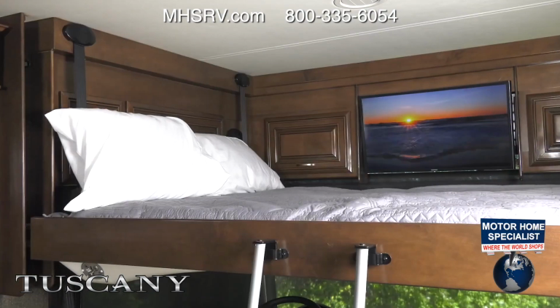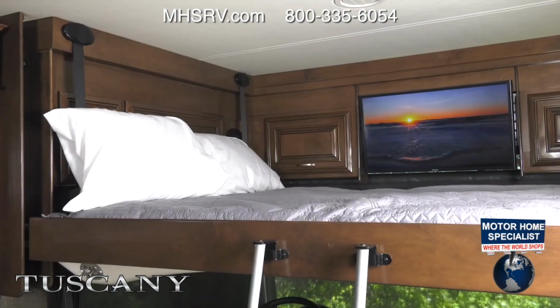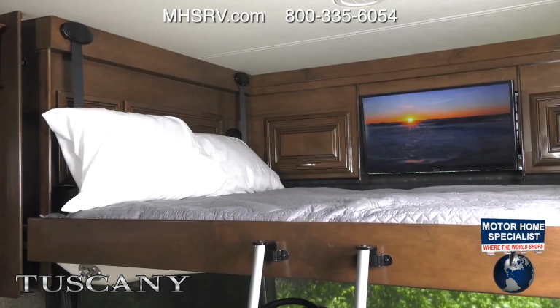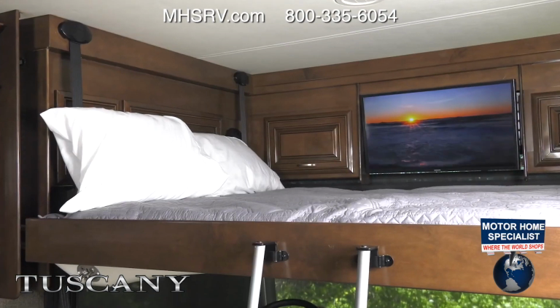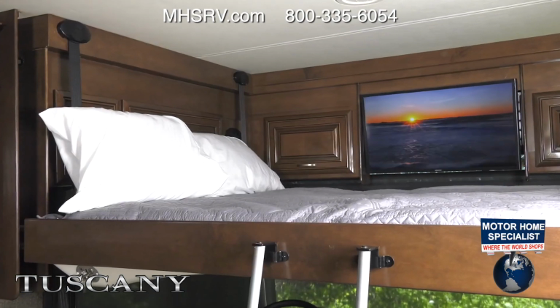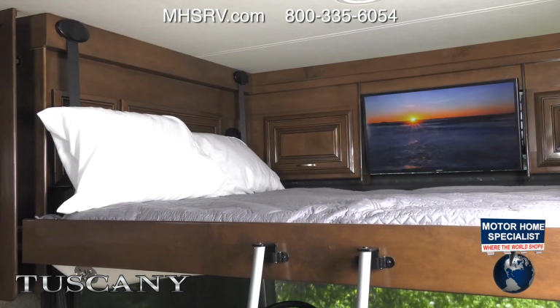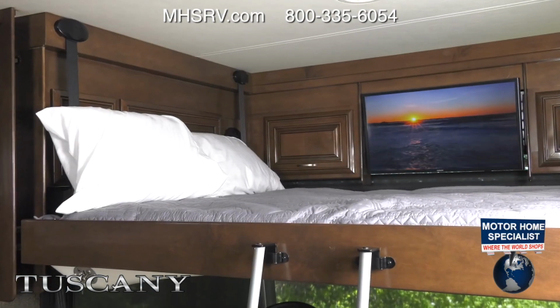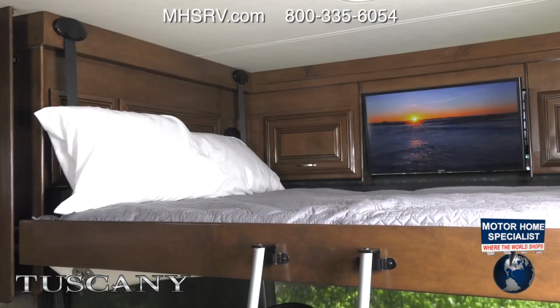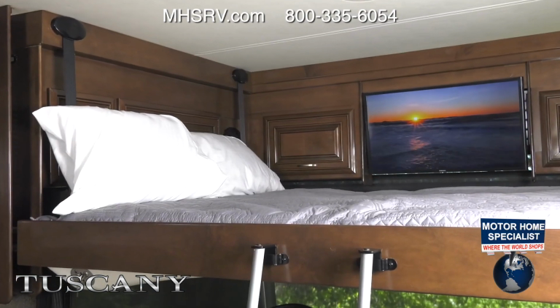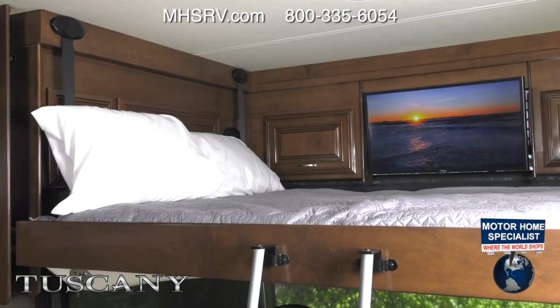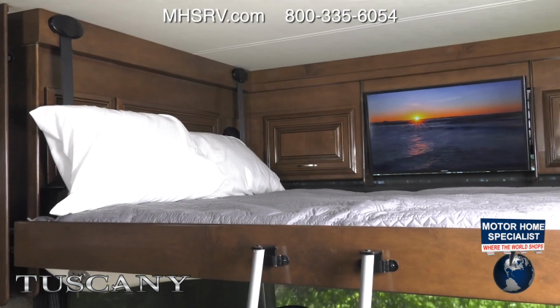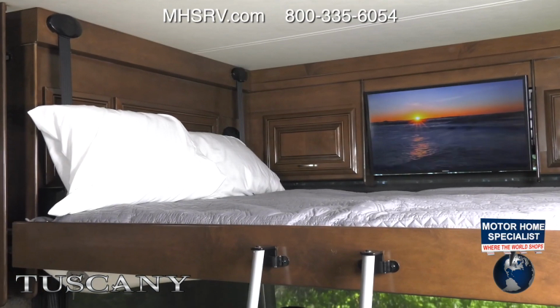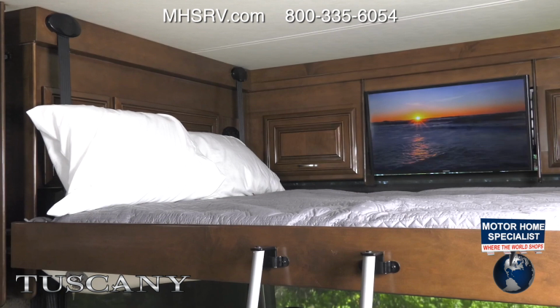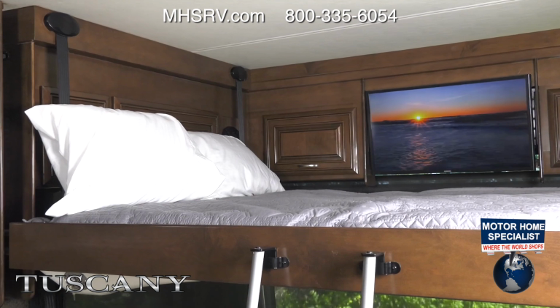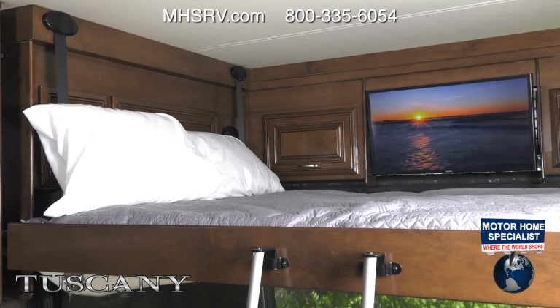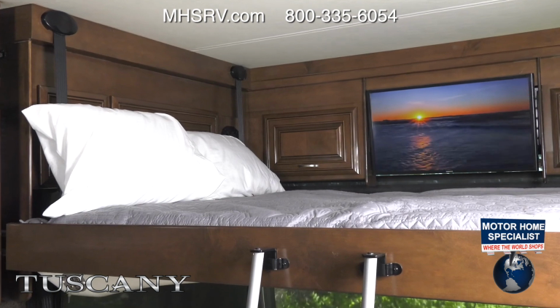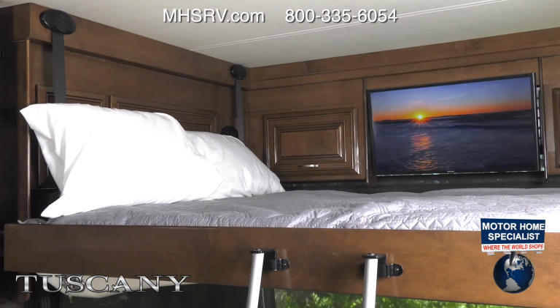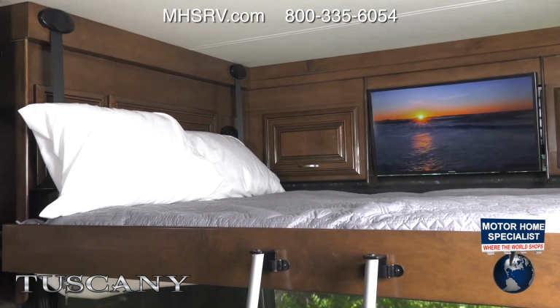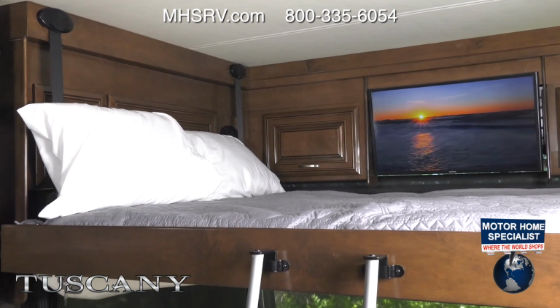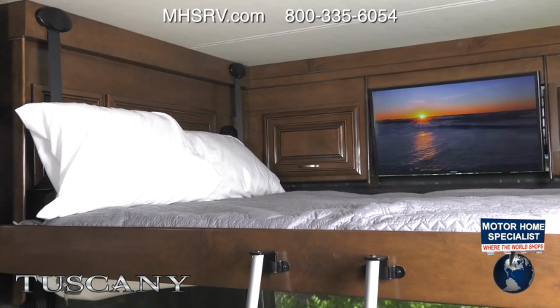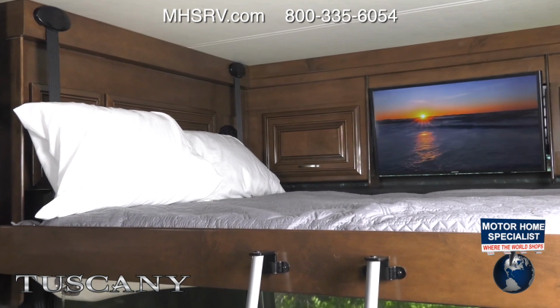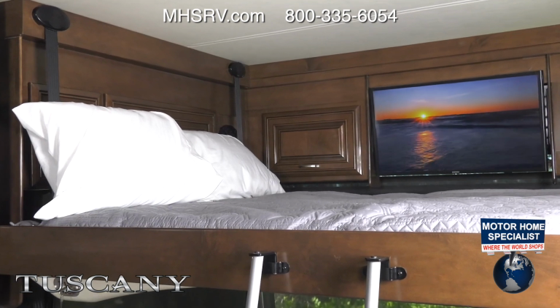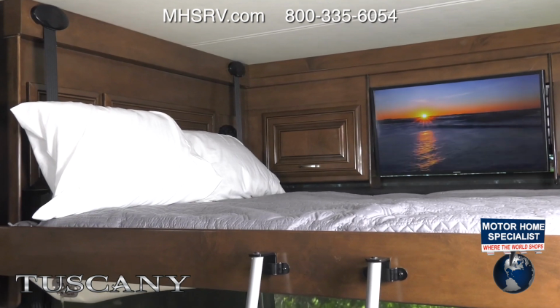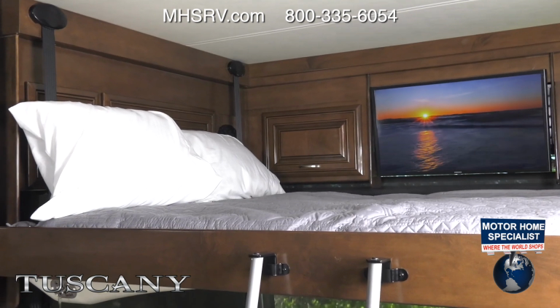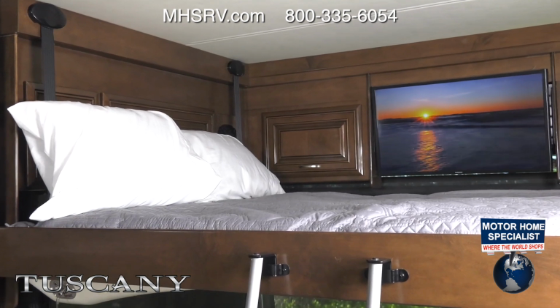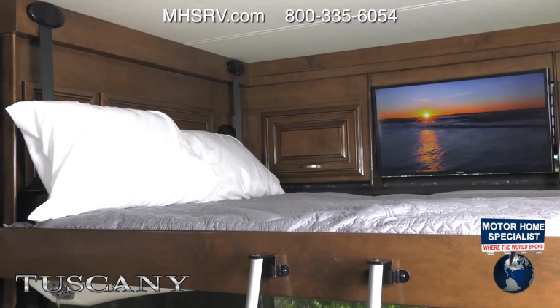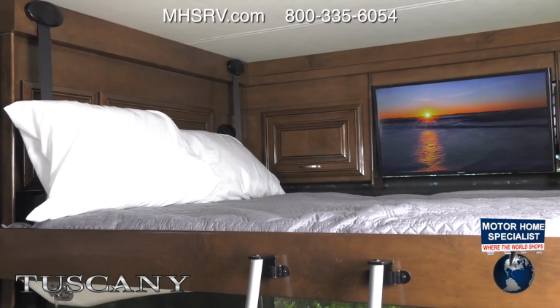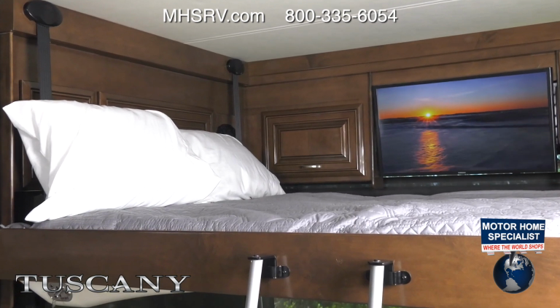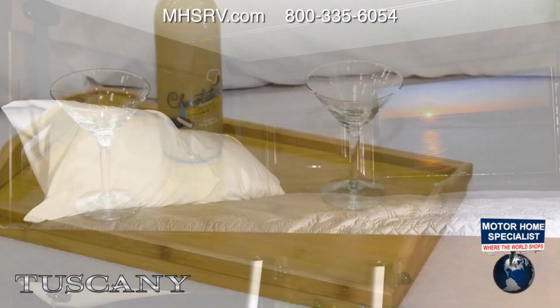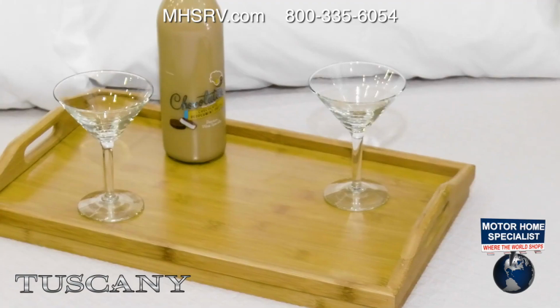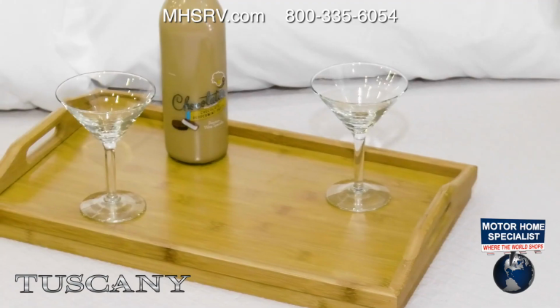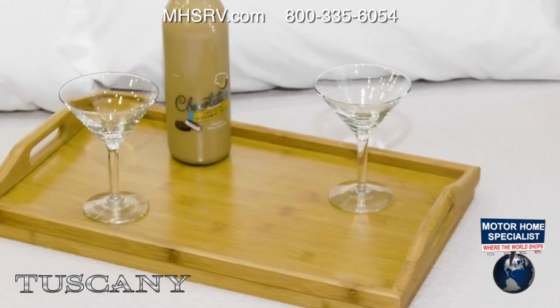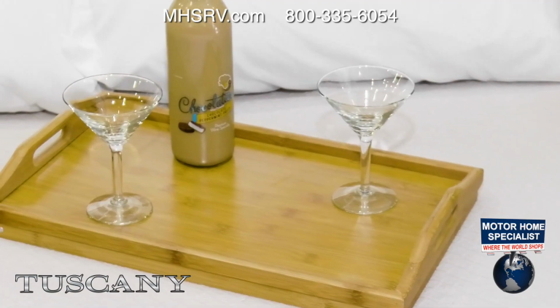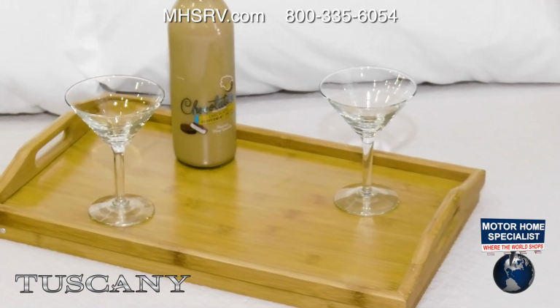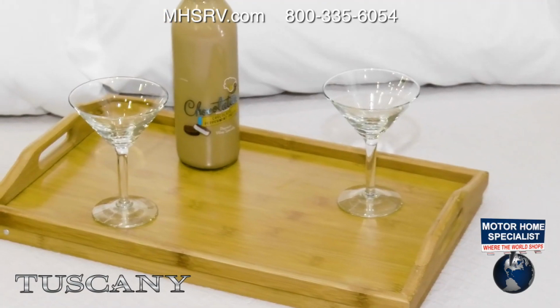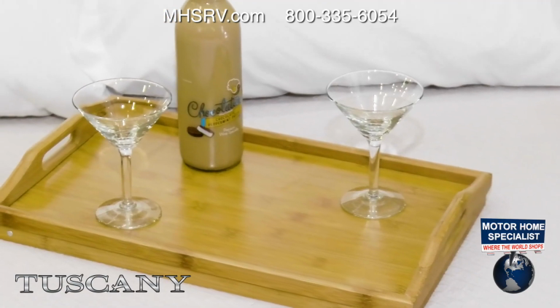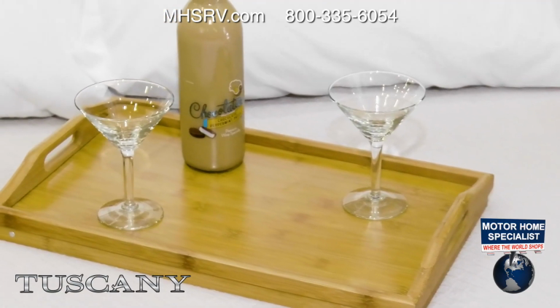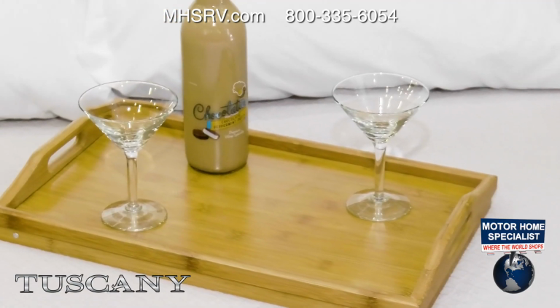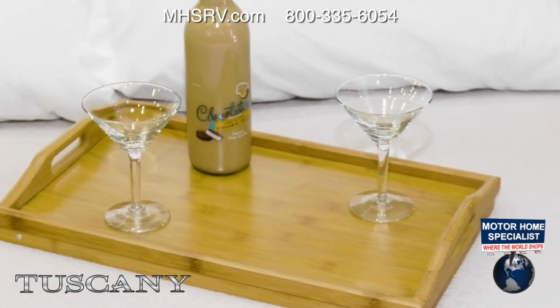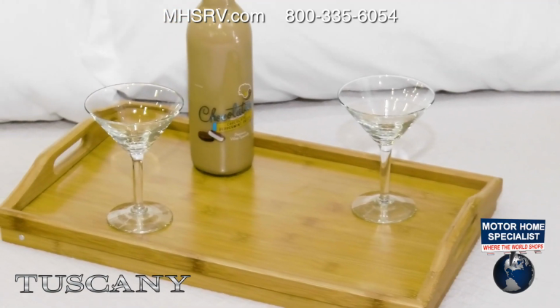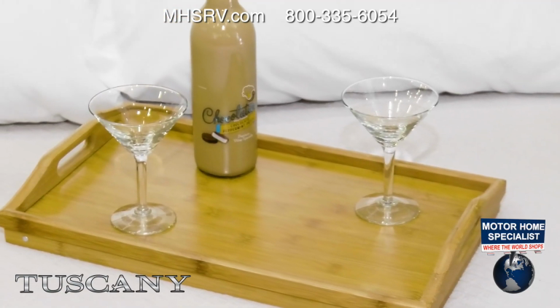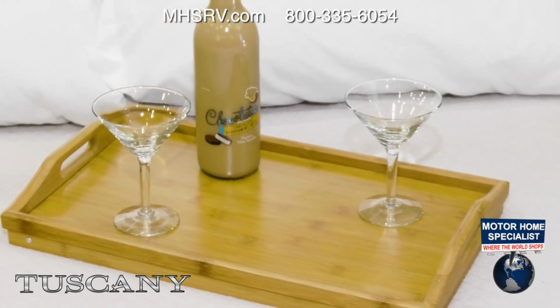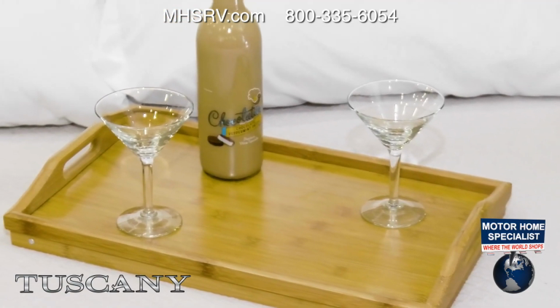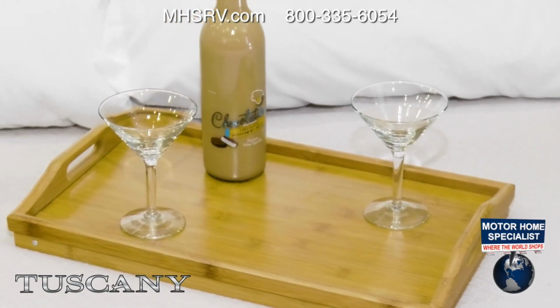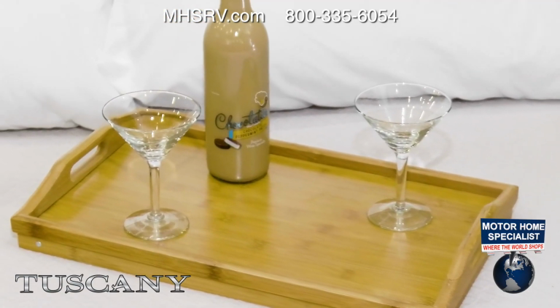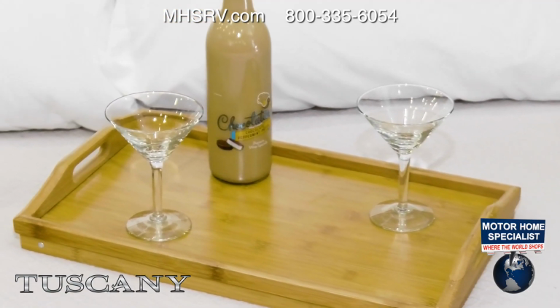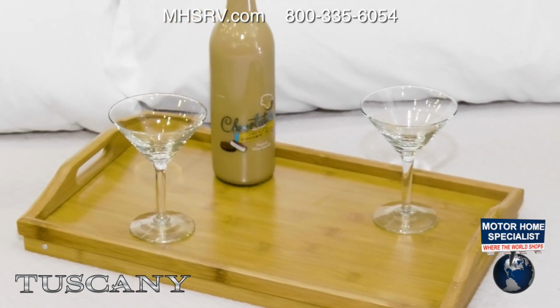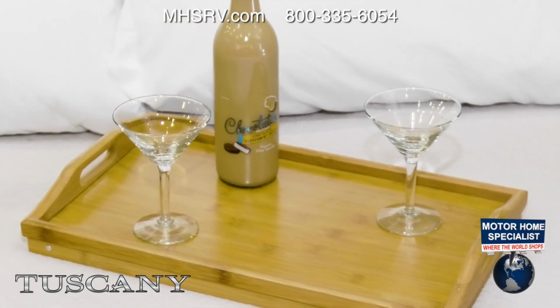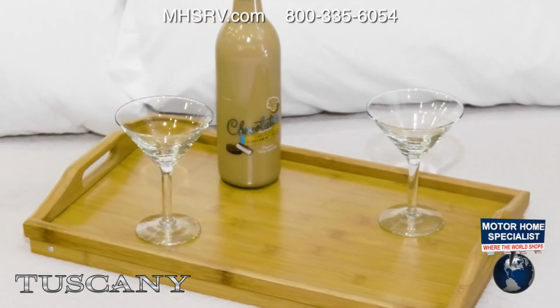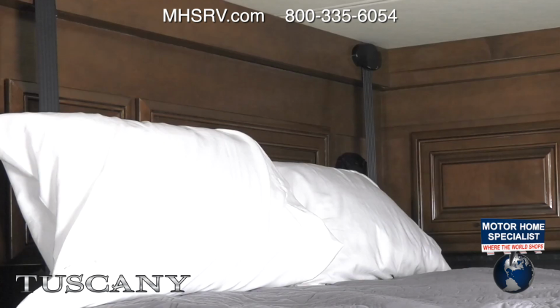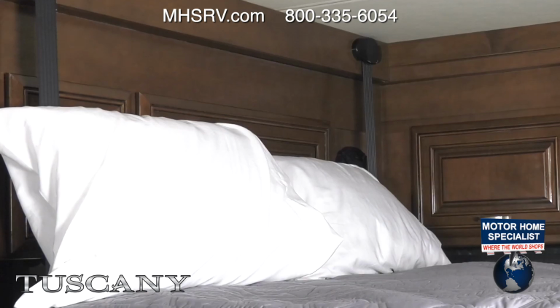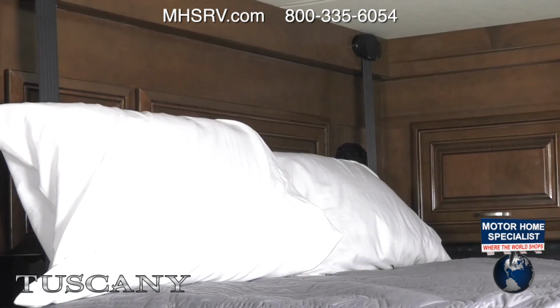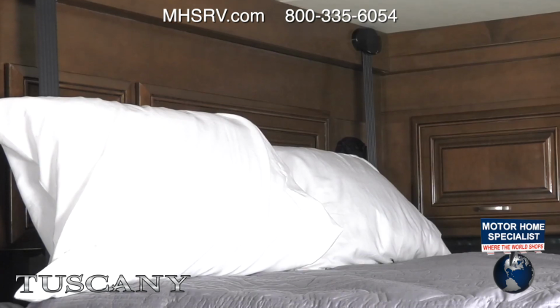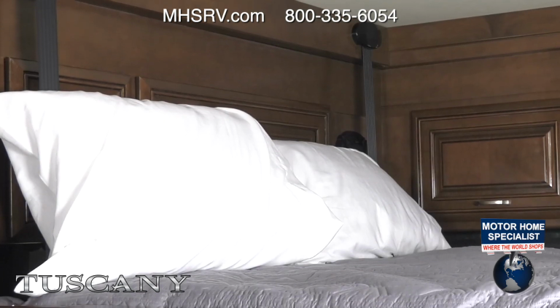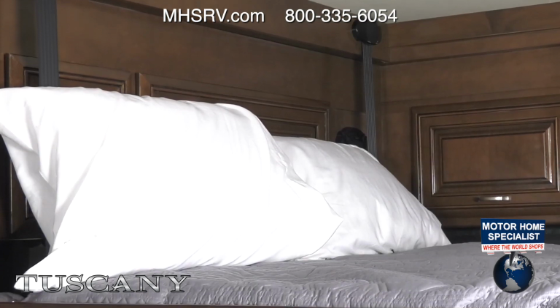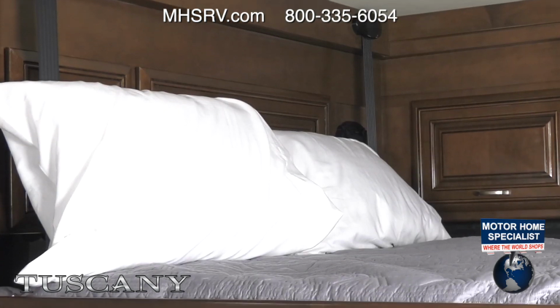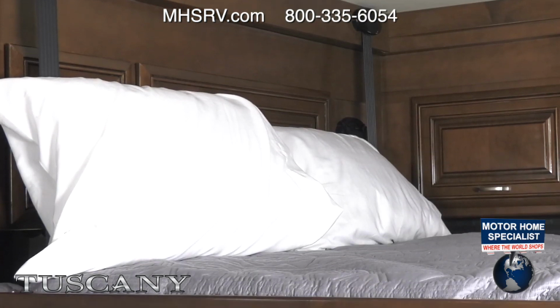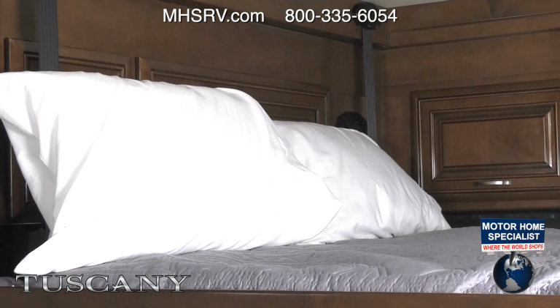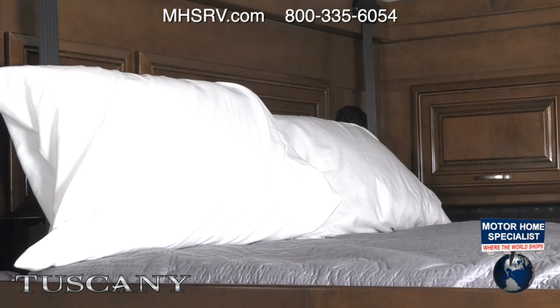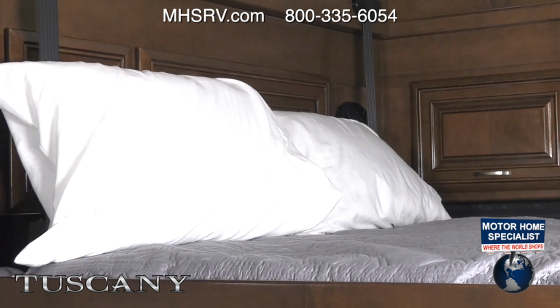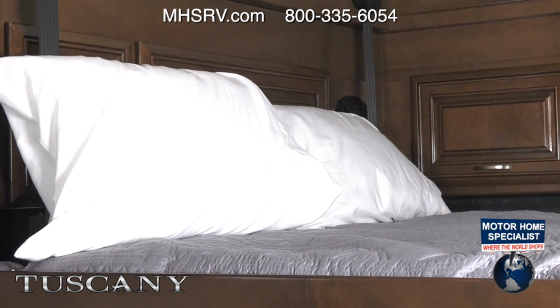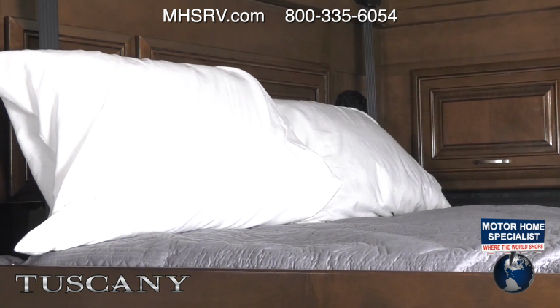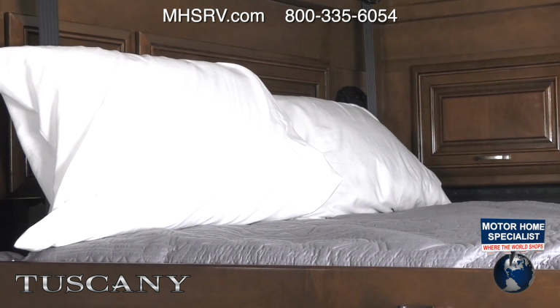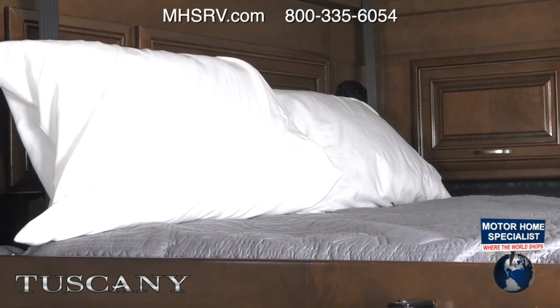Sleeping options in the Tuscany make it great for guests — from the dream dinette and sofas to the drop-down overhead bunk.